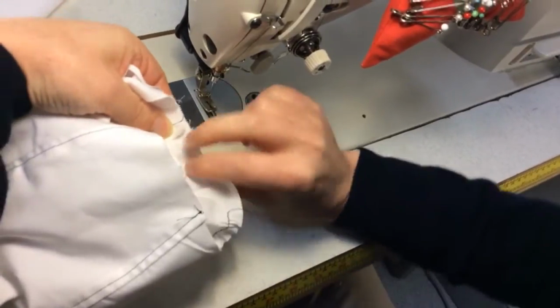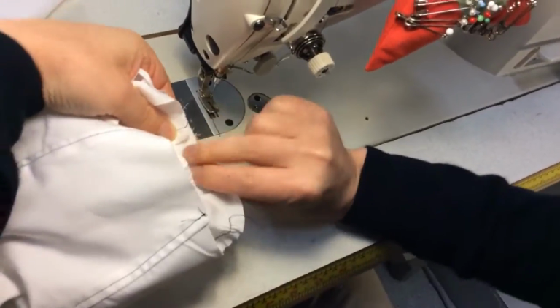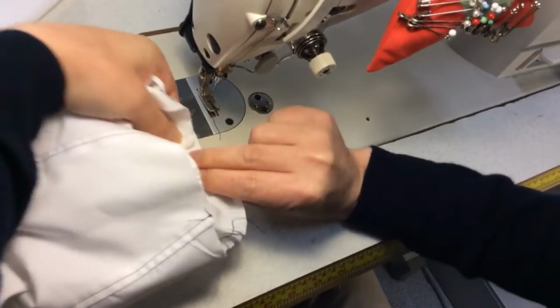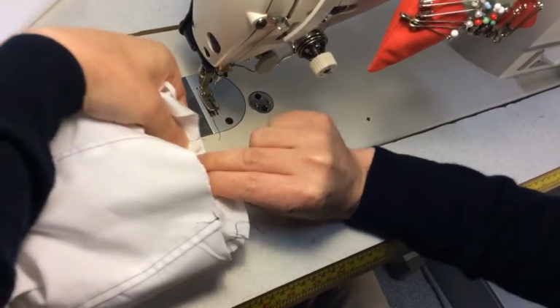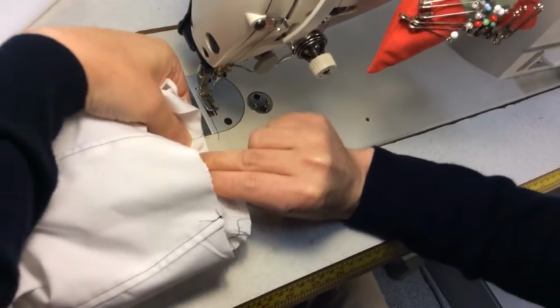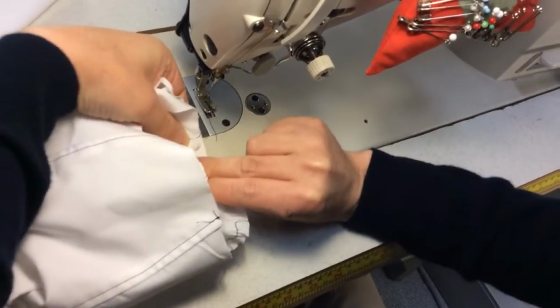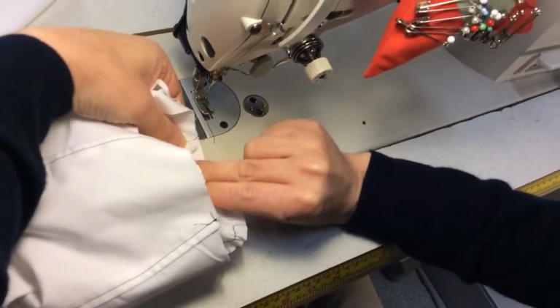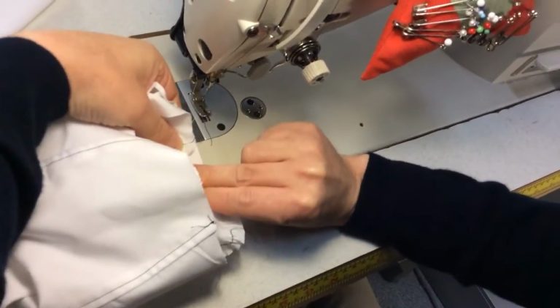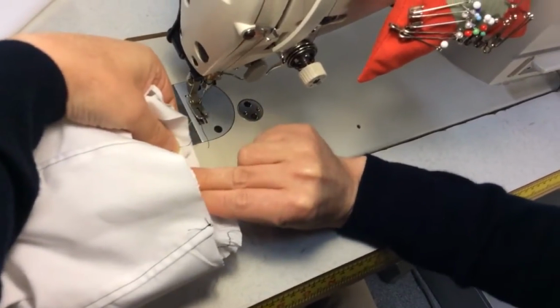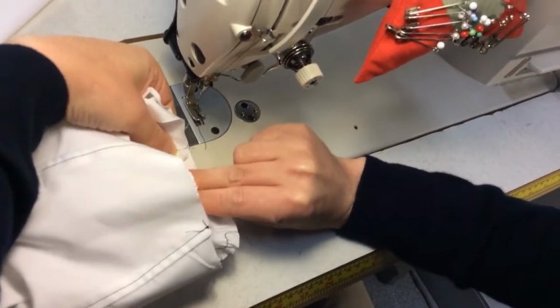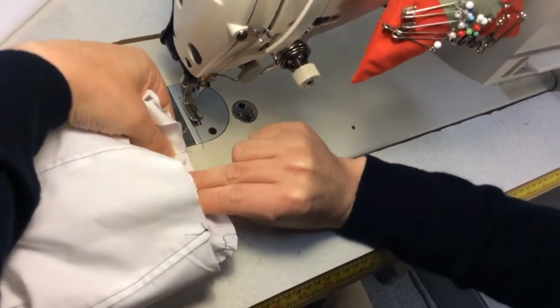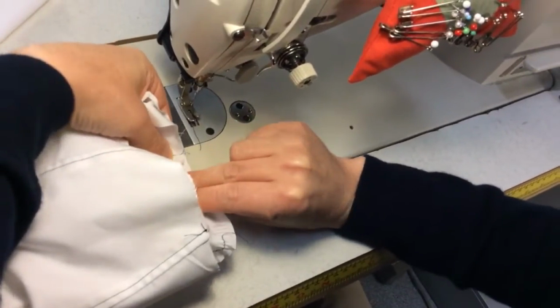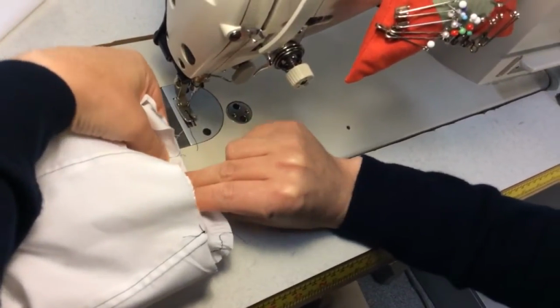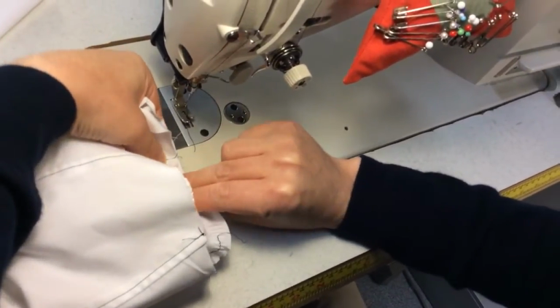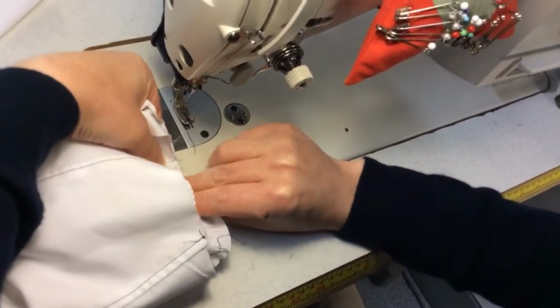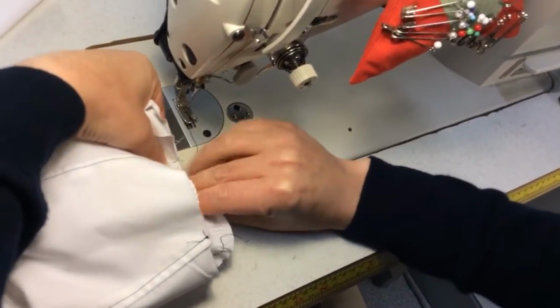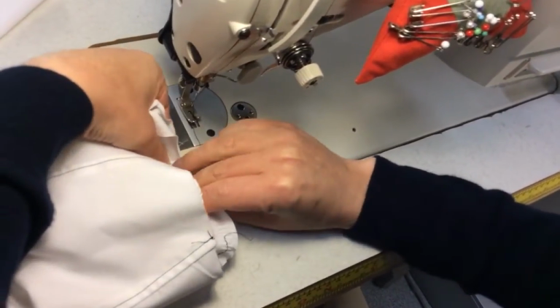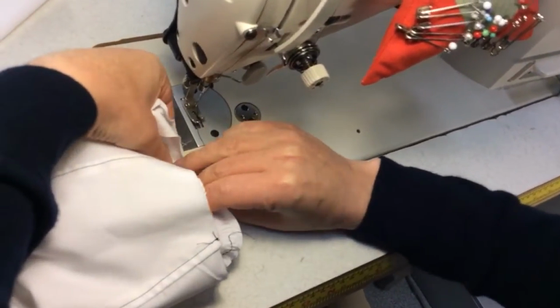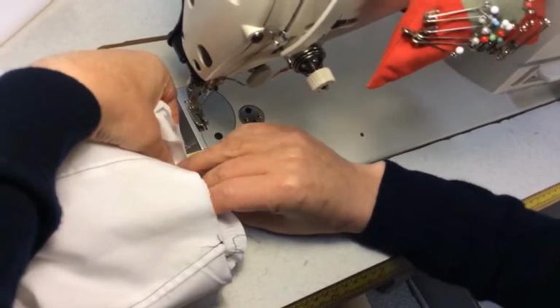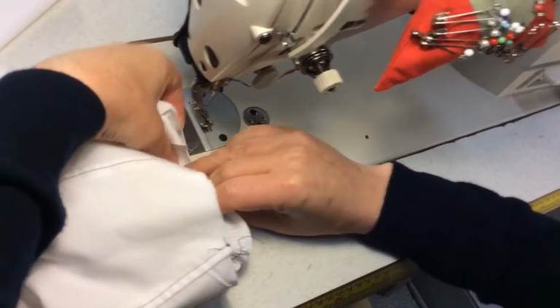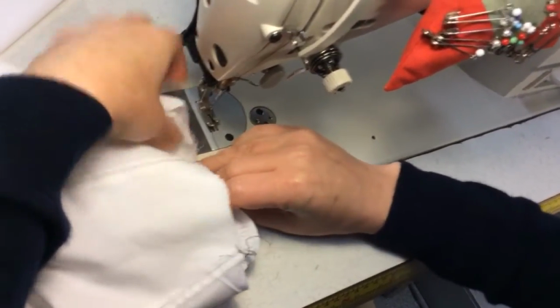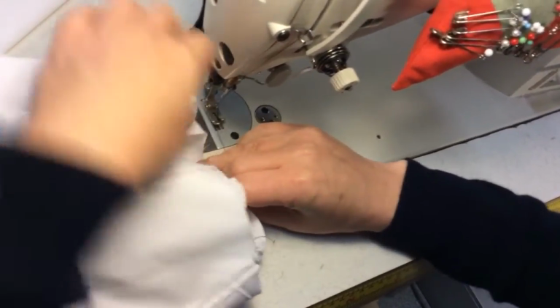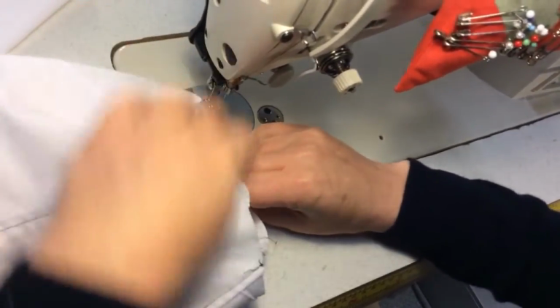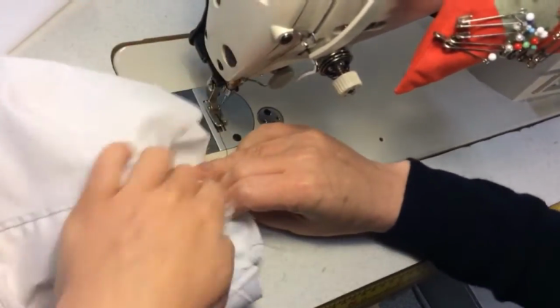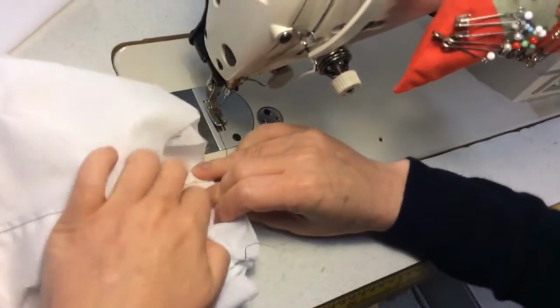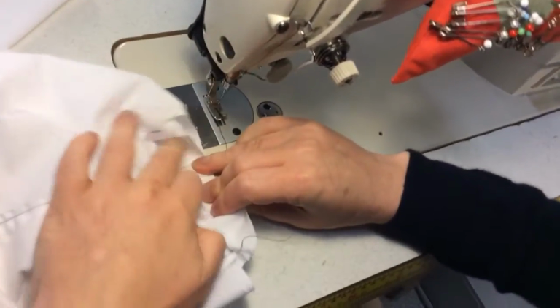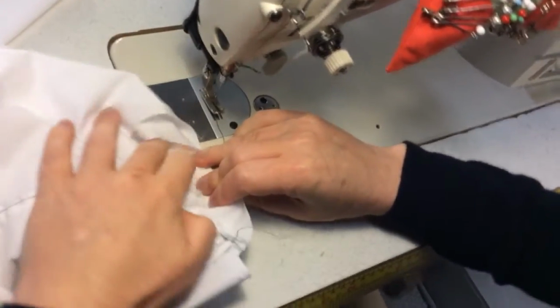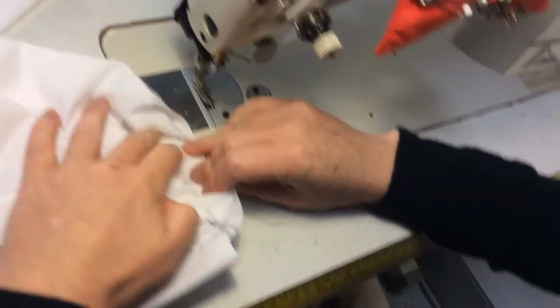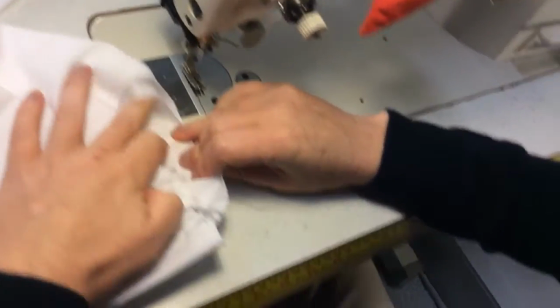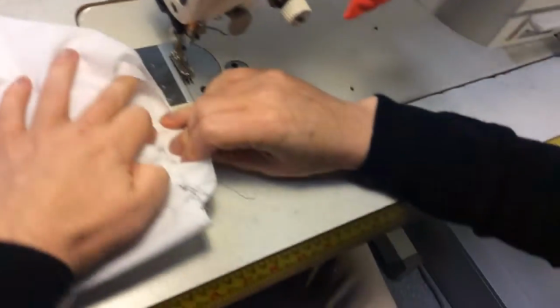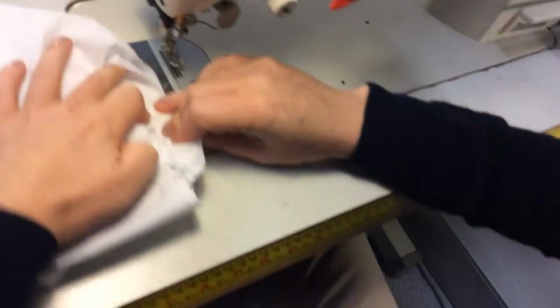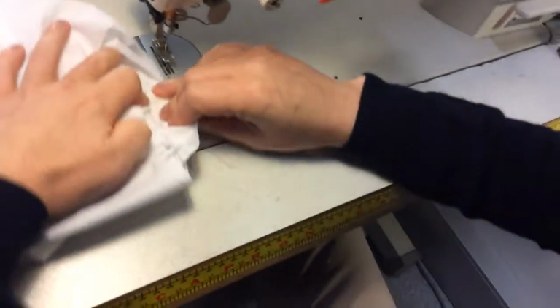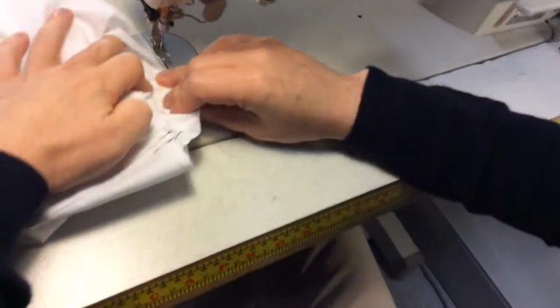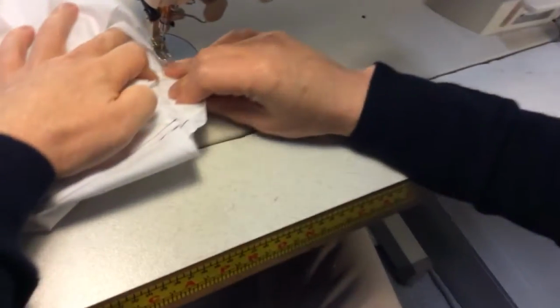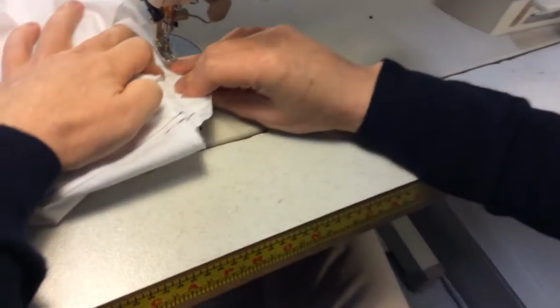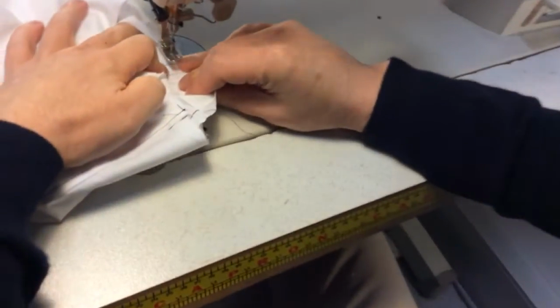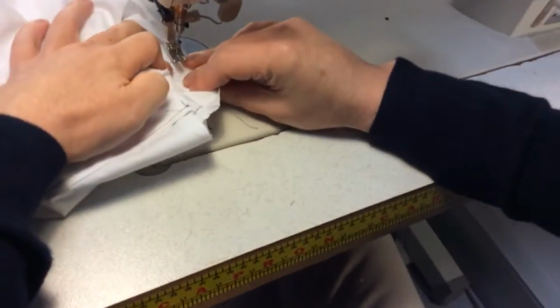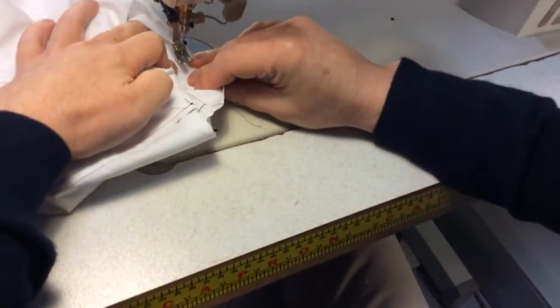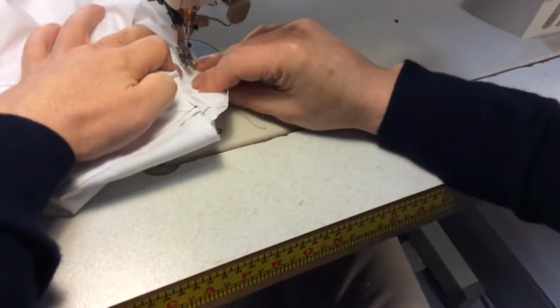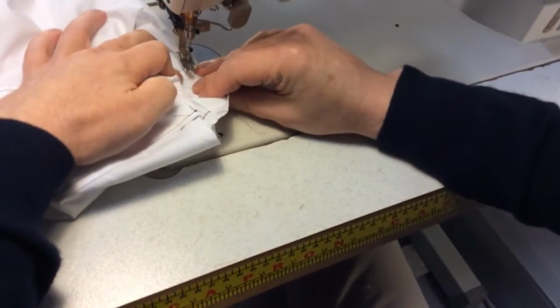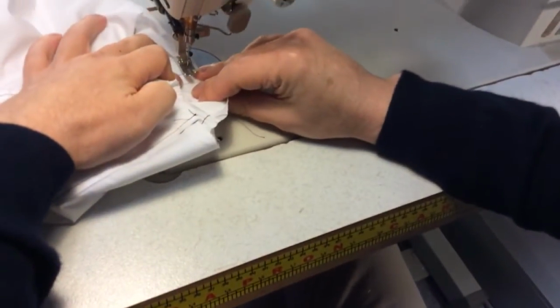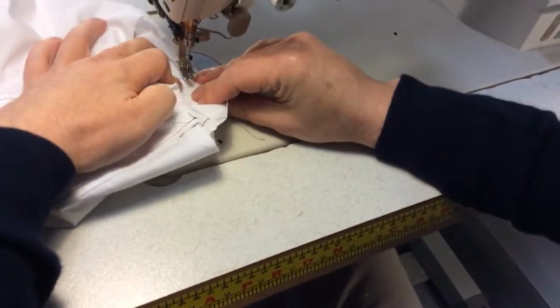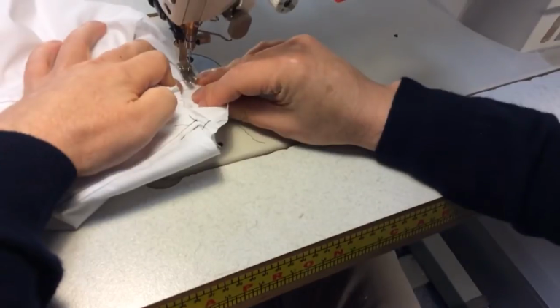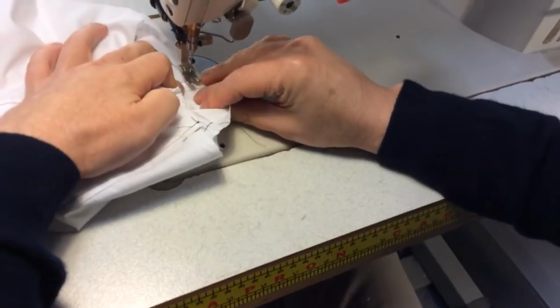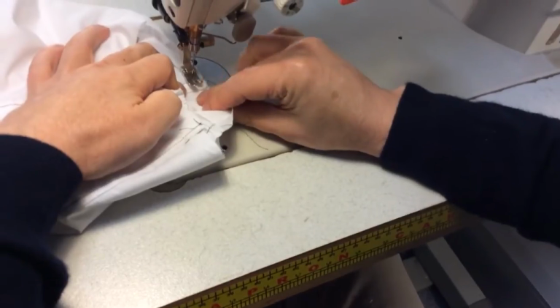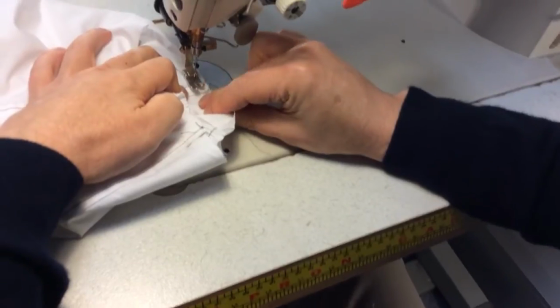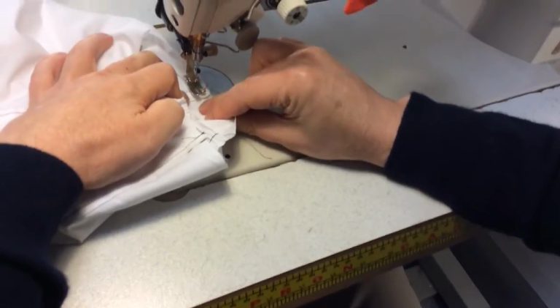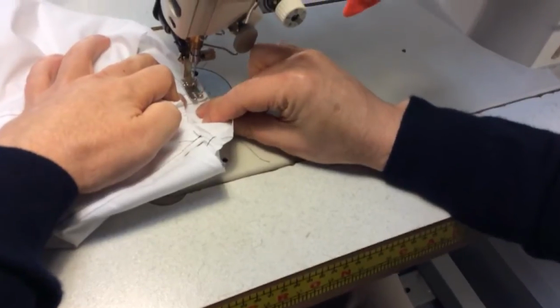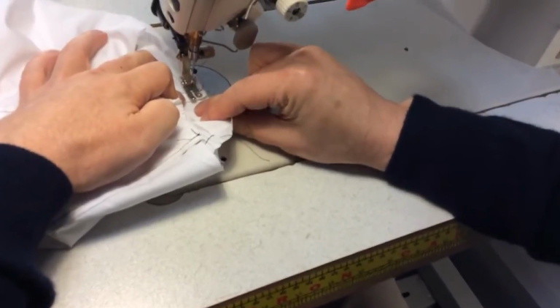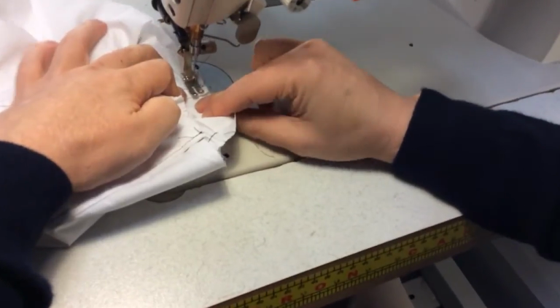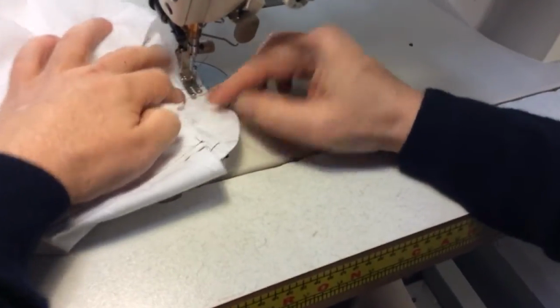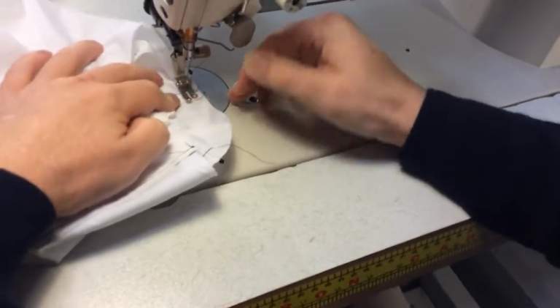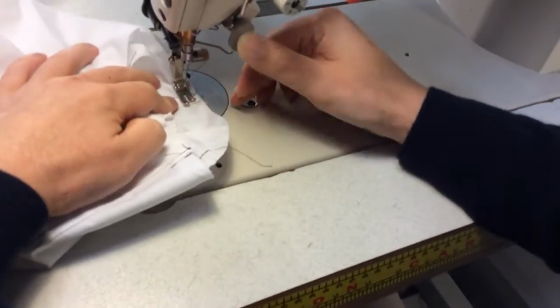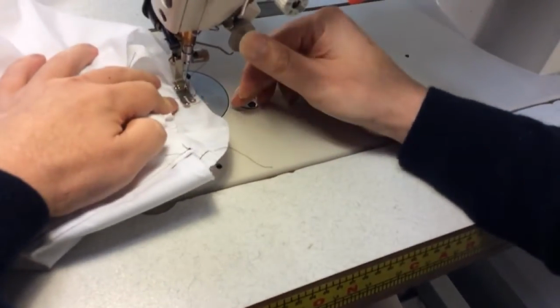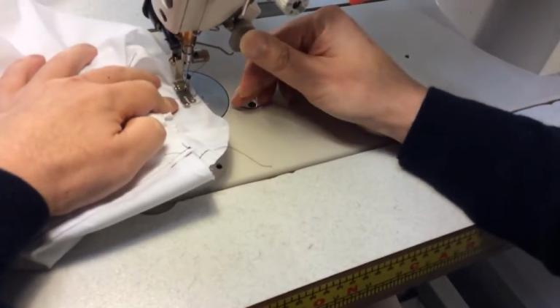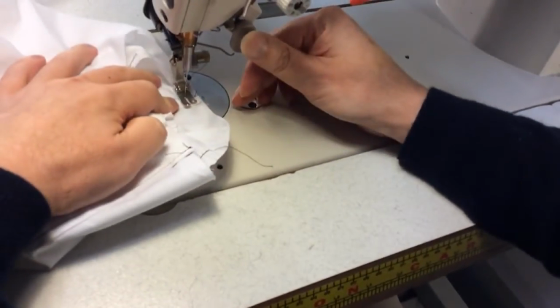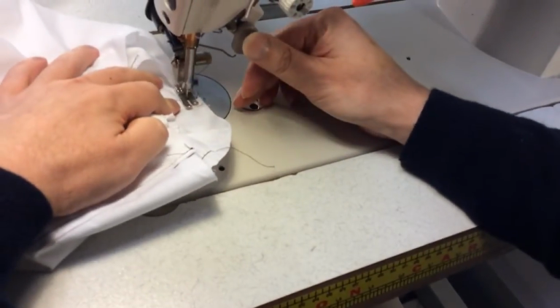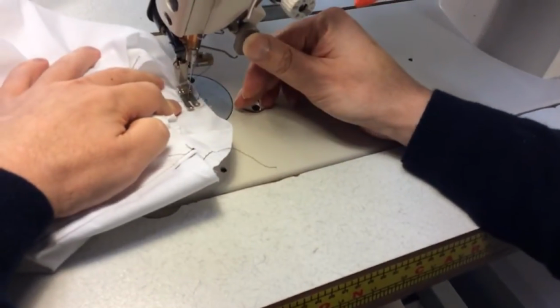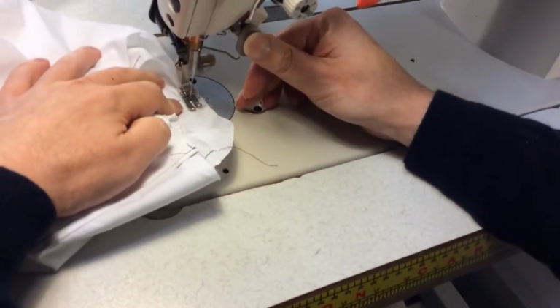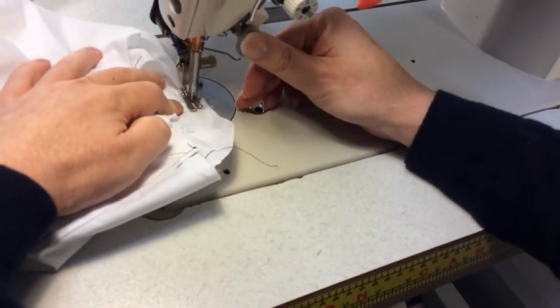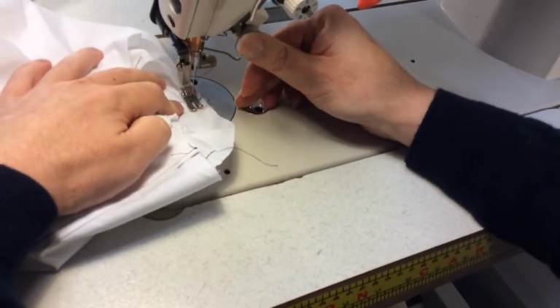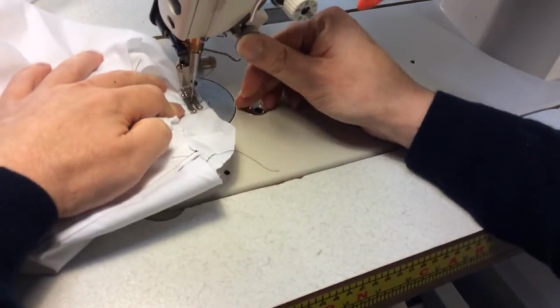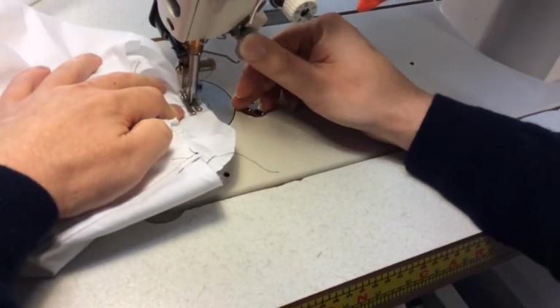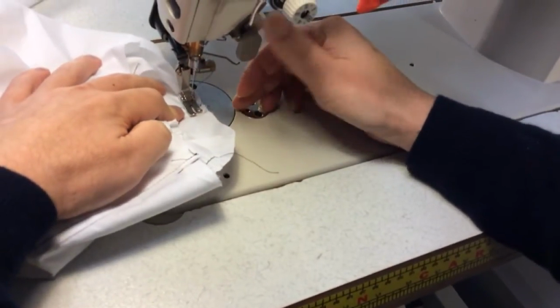But if you're really struggling to make it happen this way, you should work with the armhole on top.